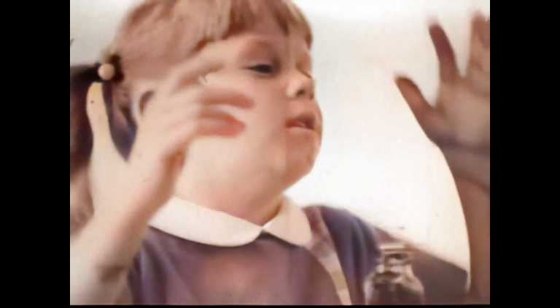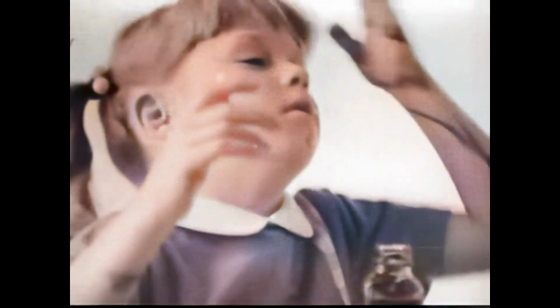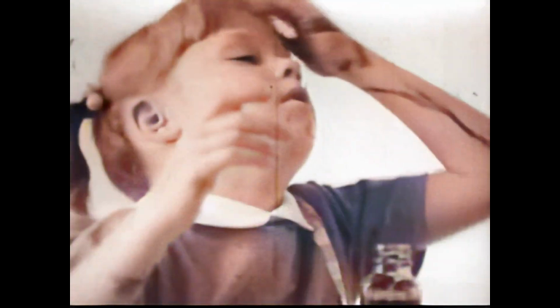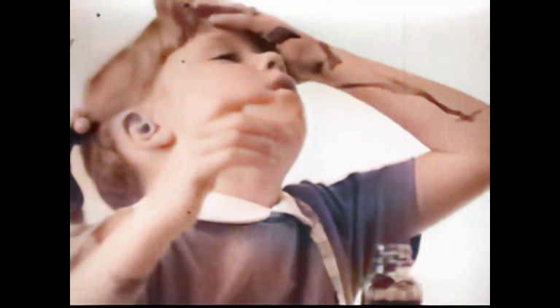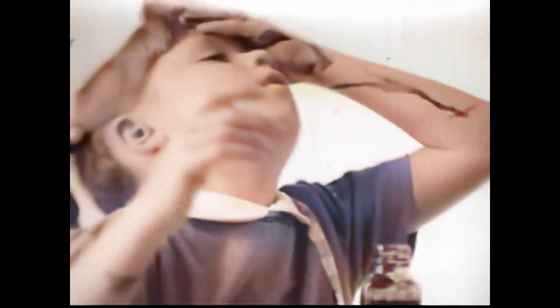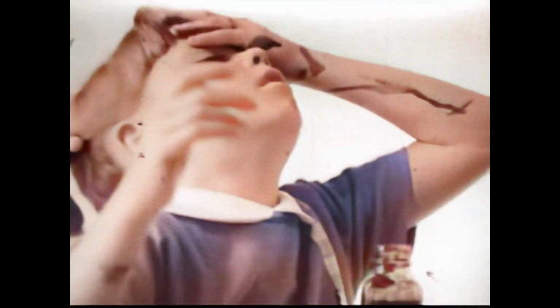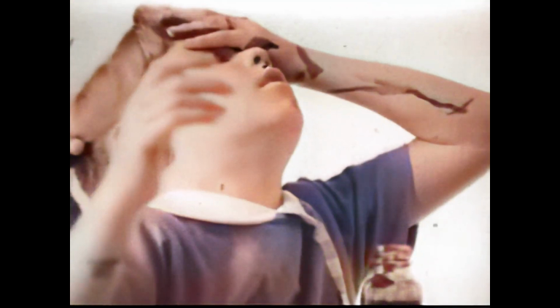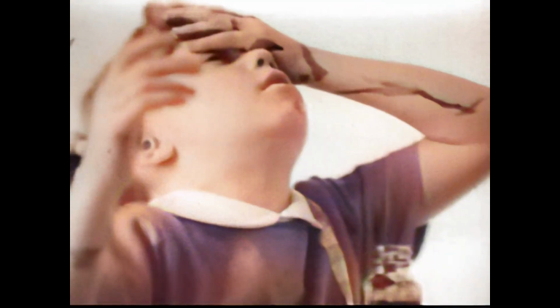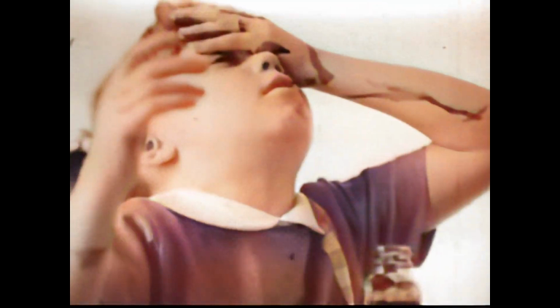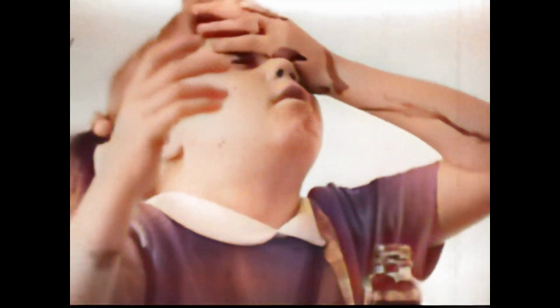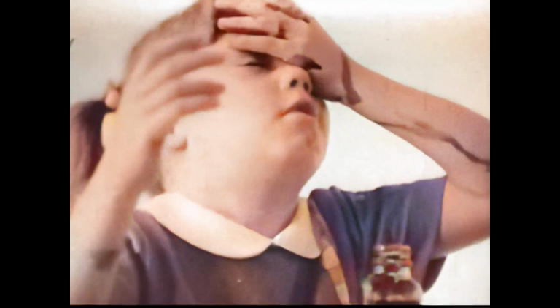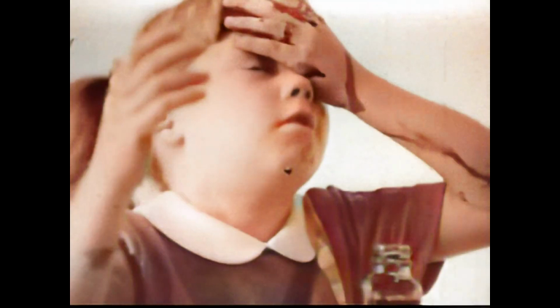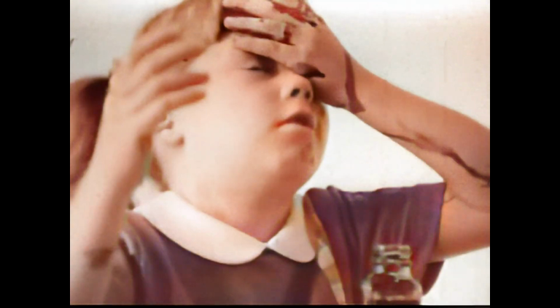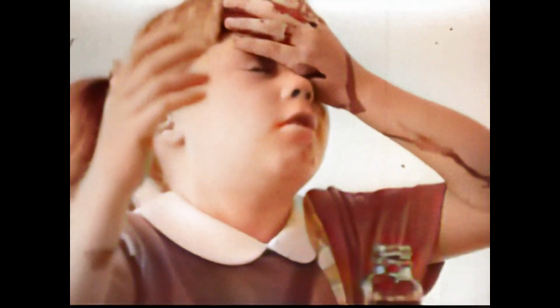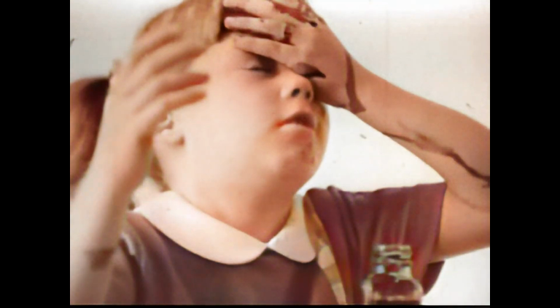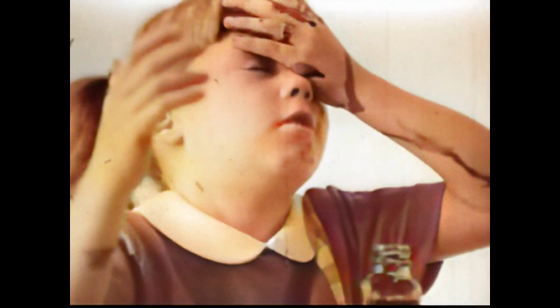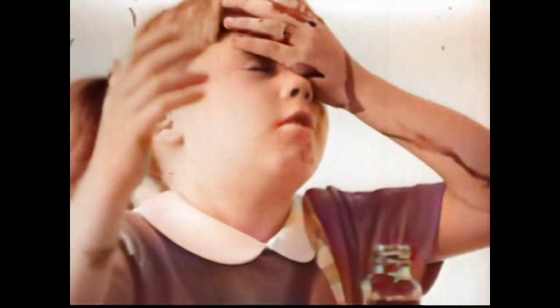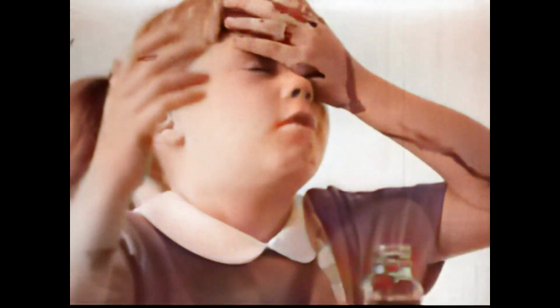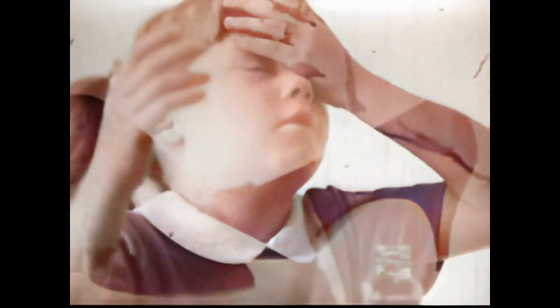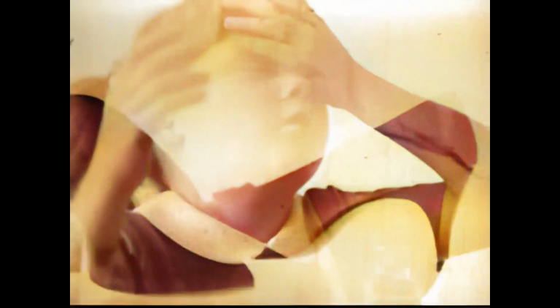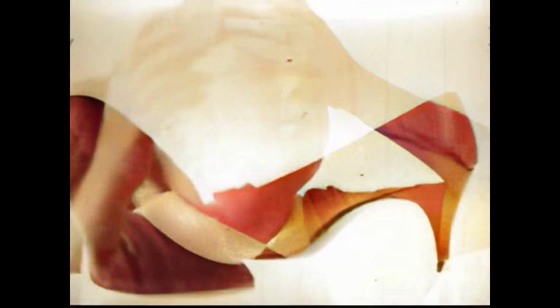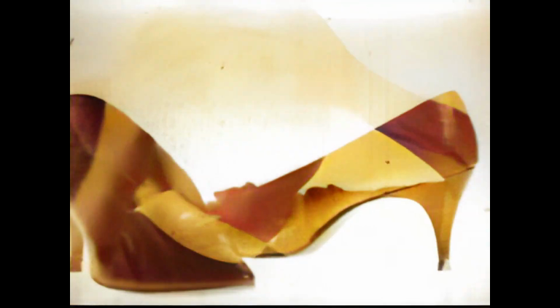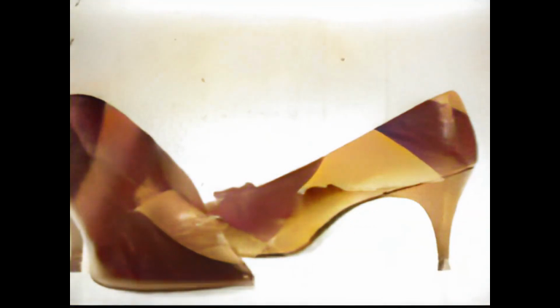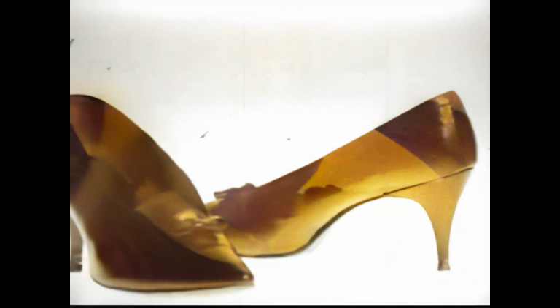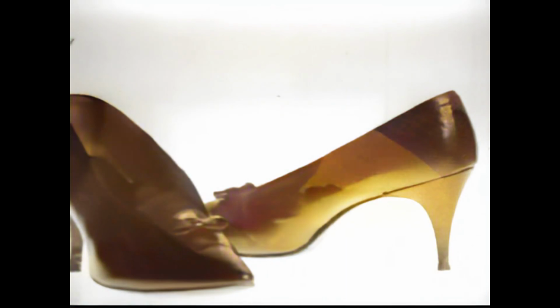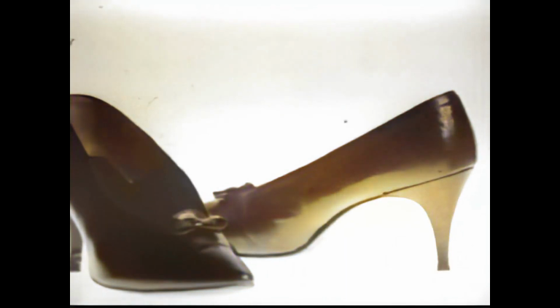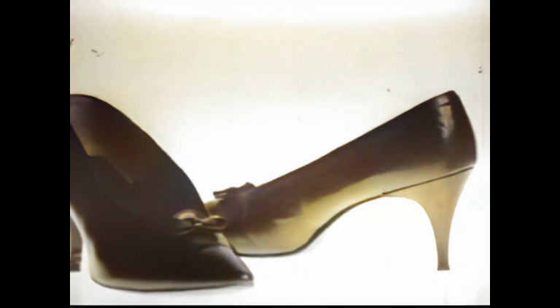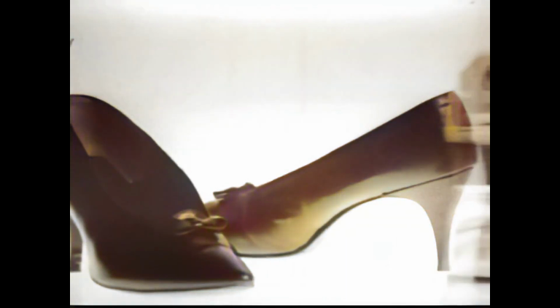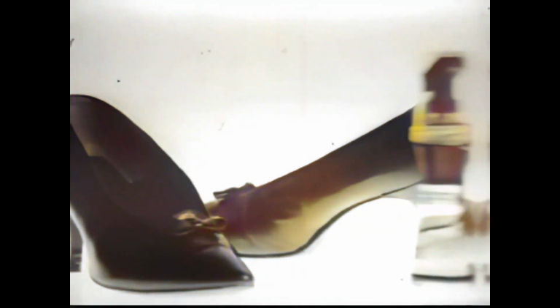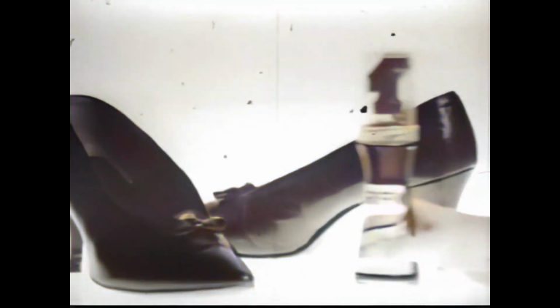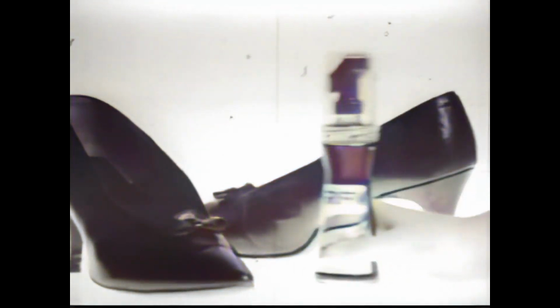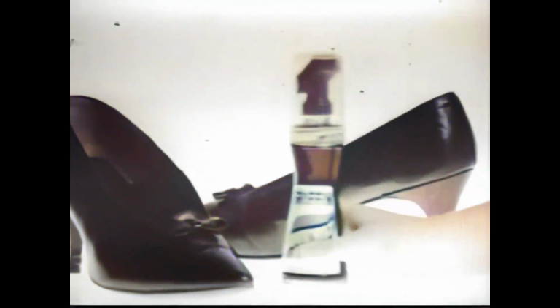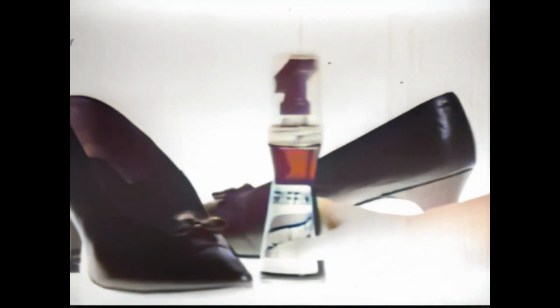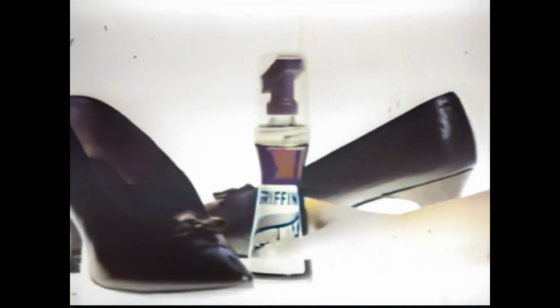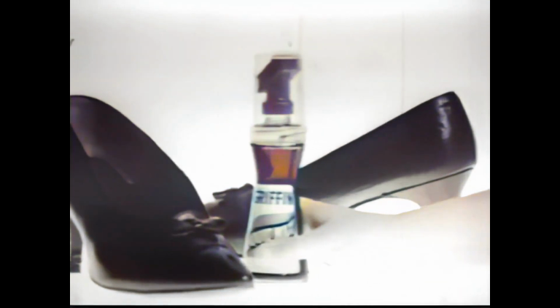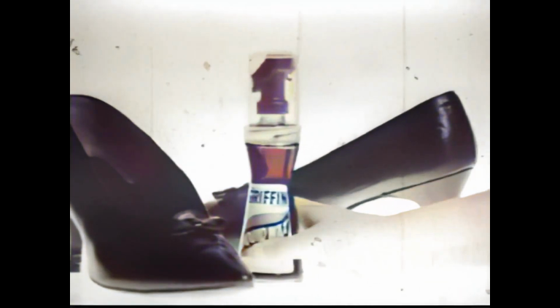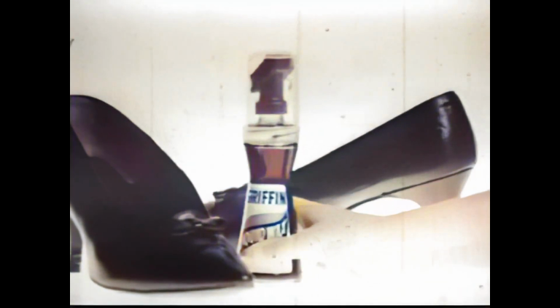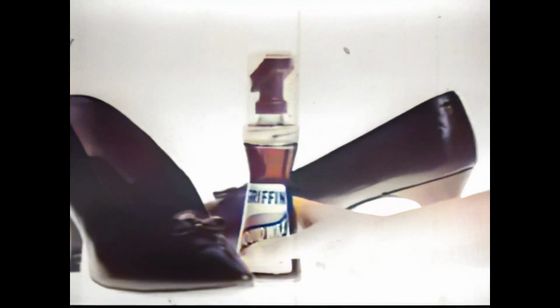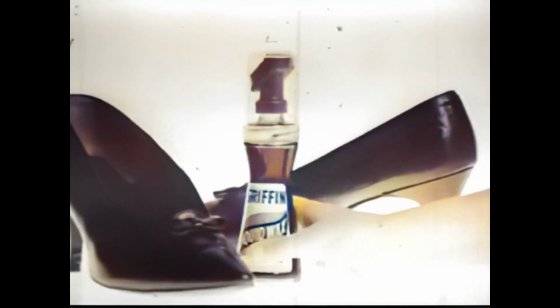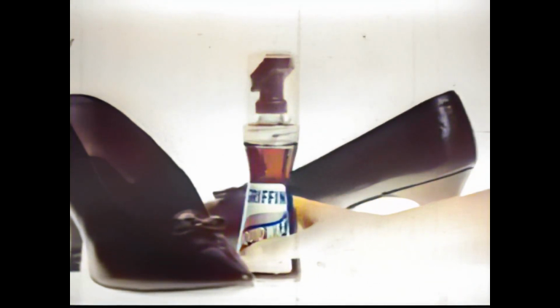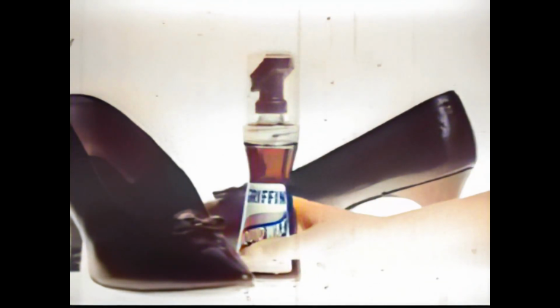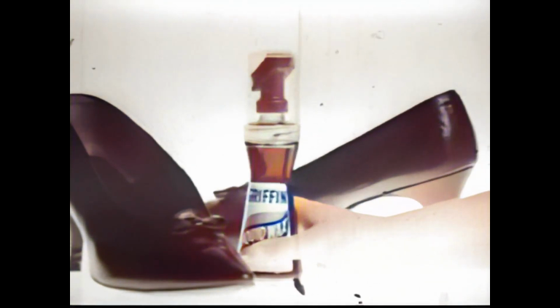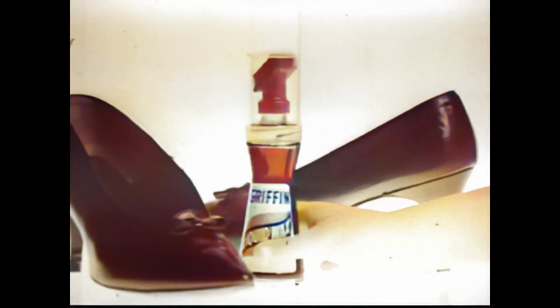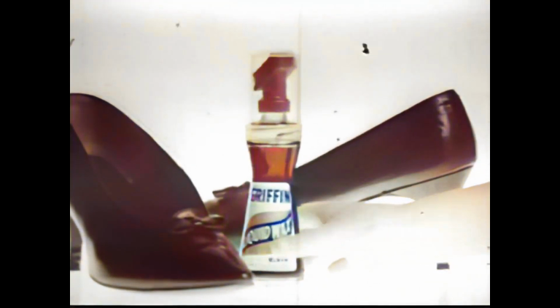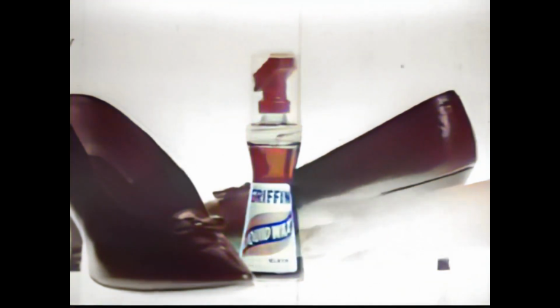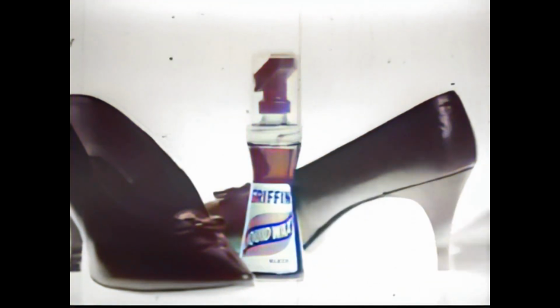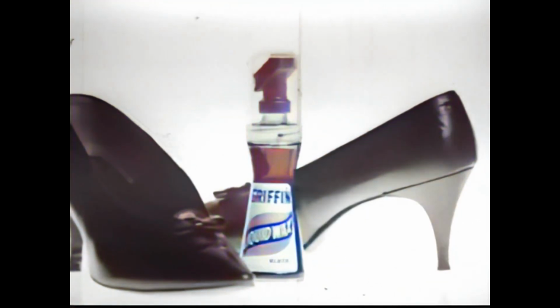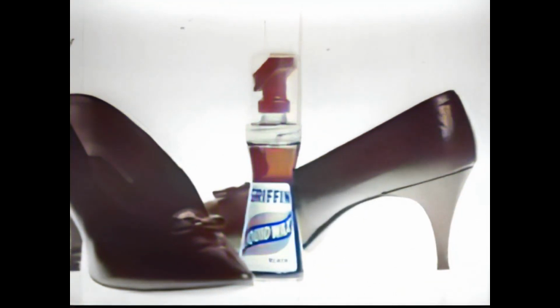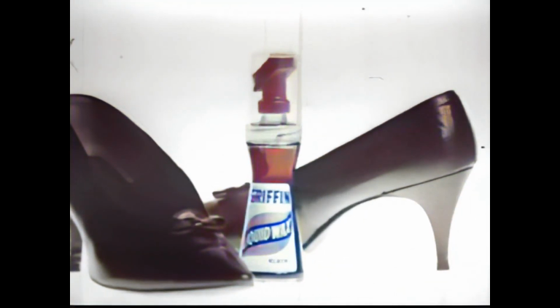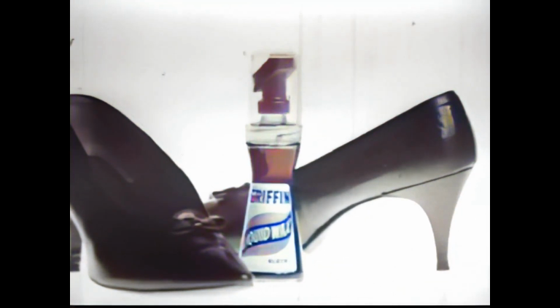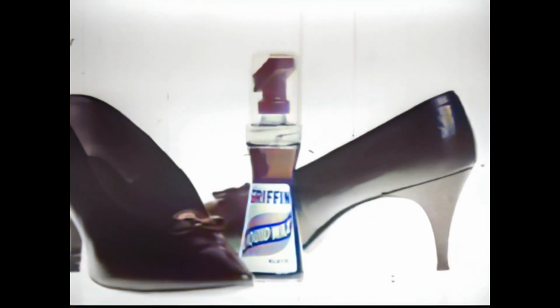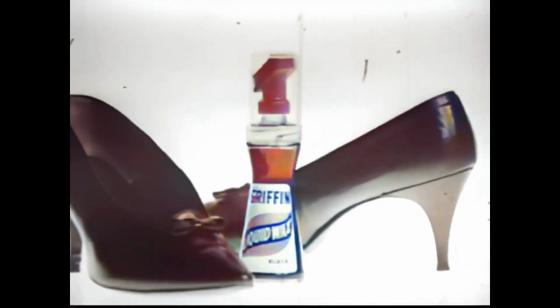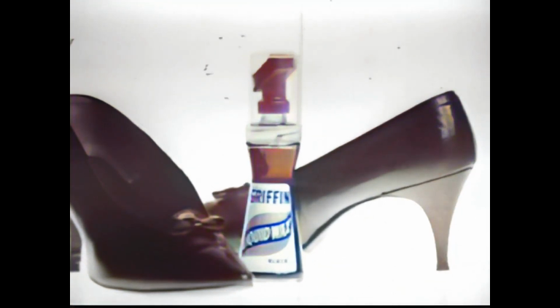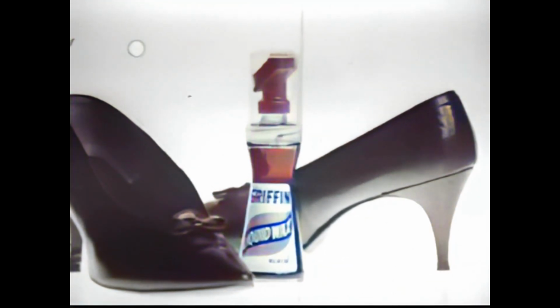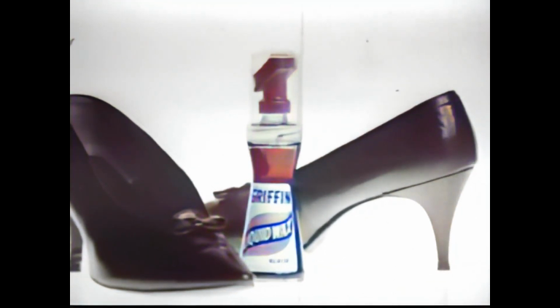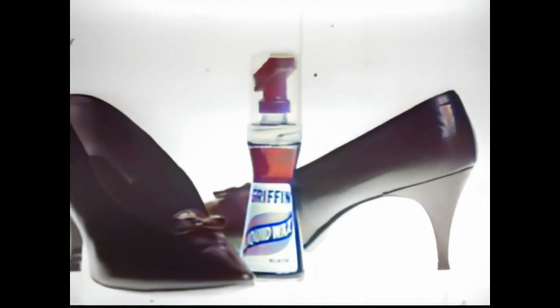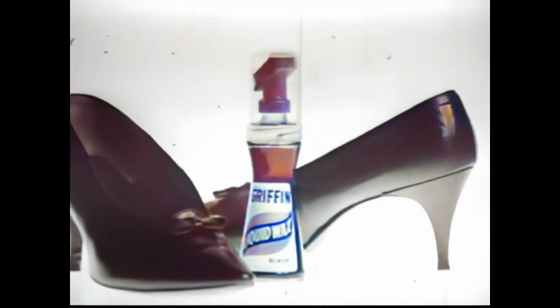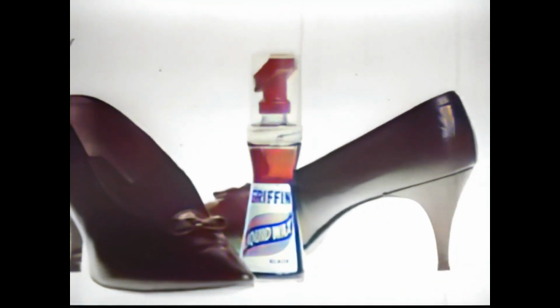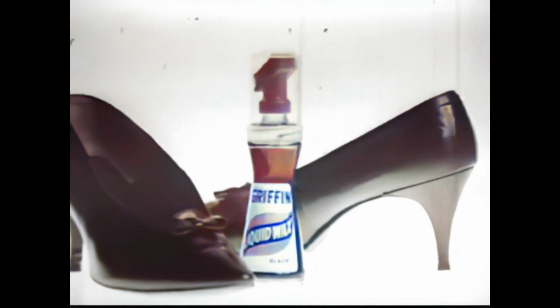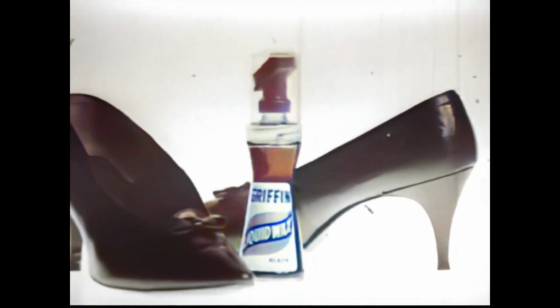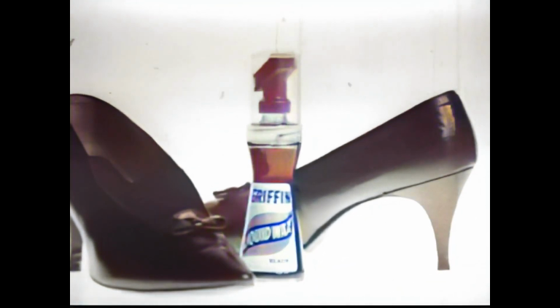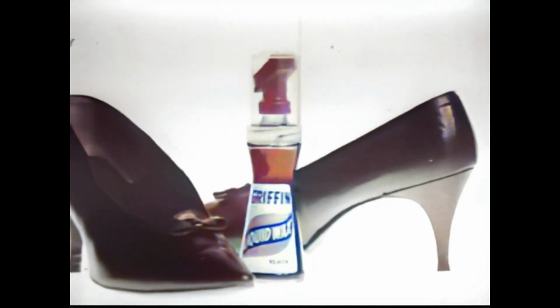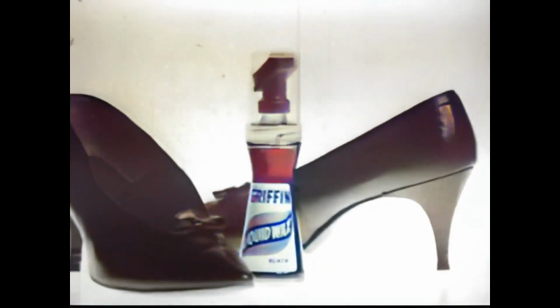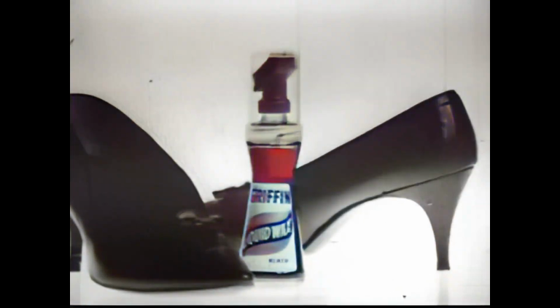Griffin, with its new applicator, is the neatest and easiest way you can polish shoes. Sure is.